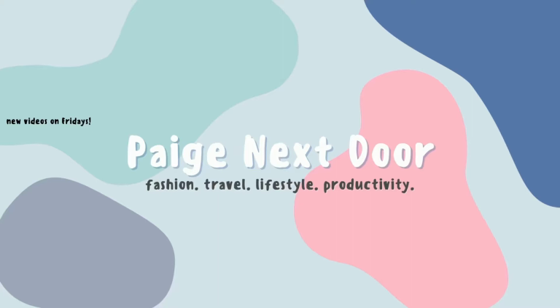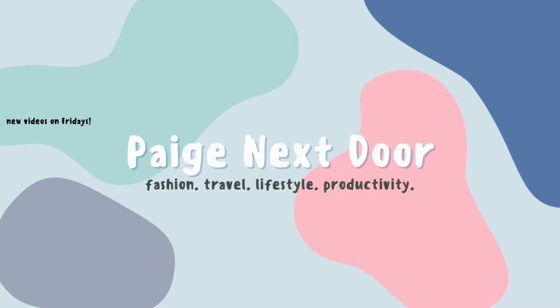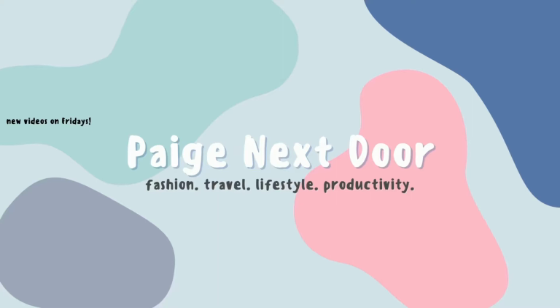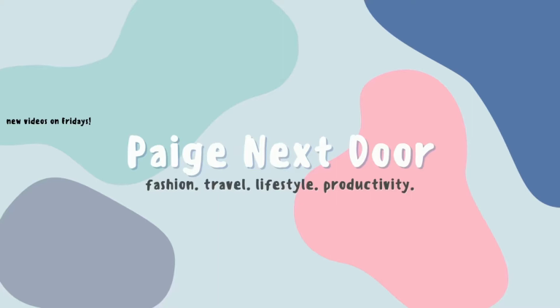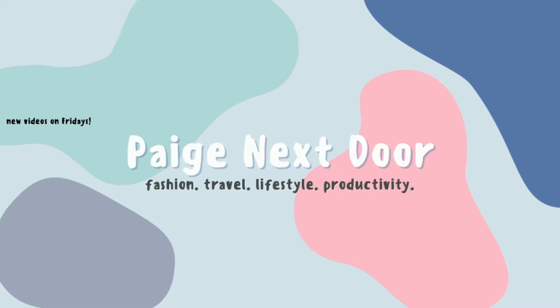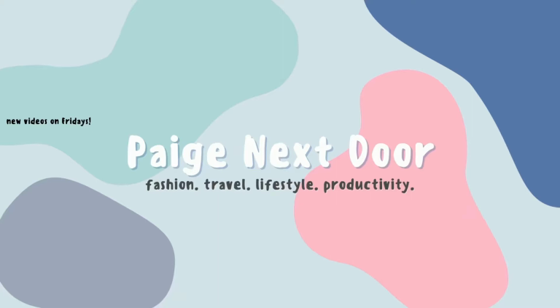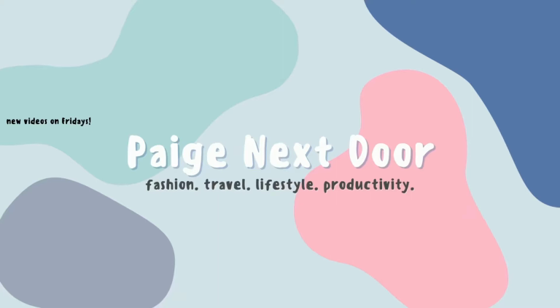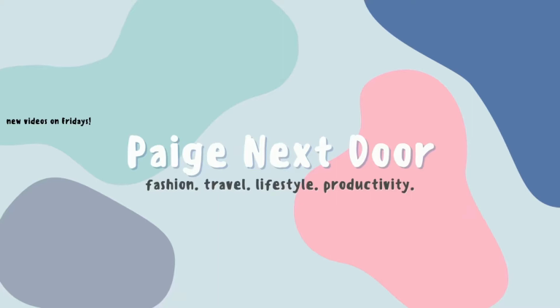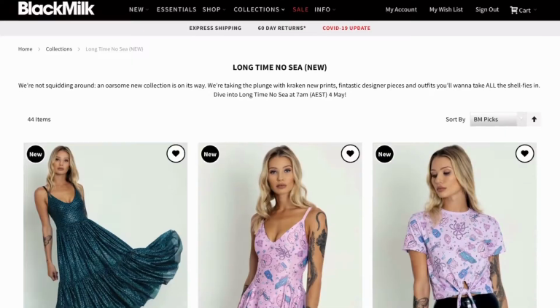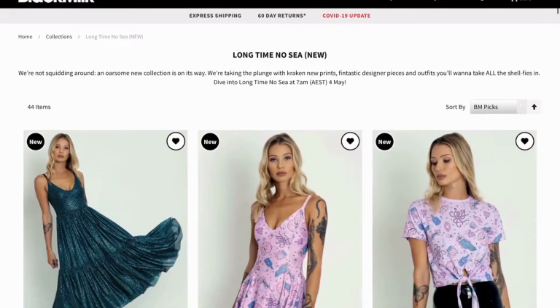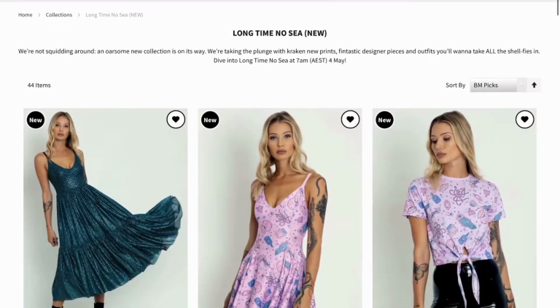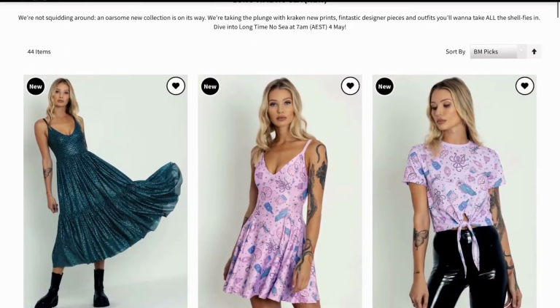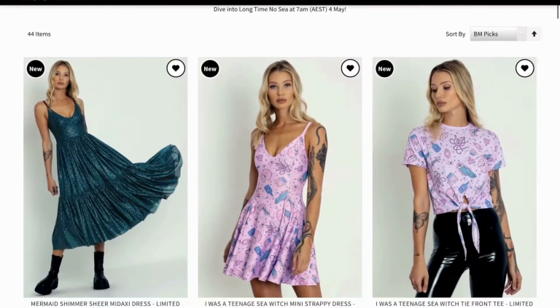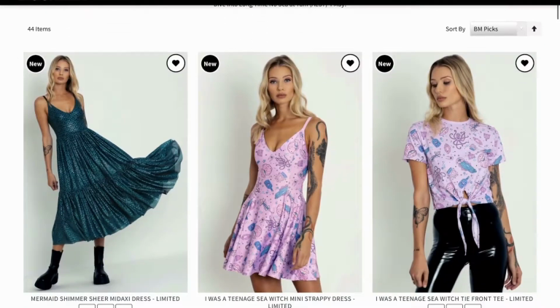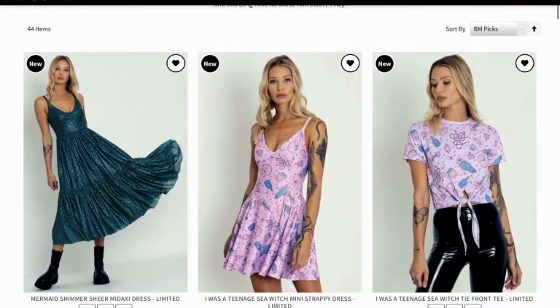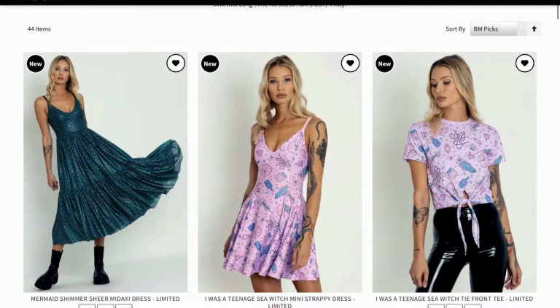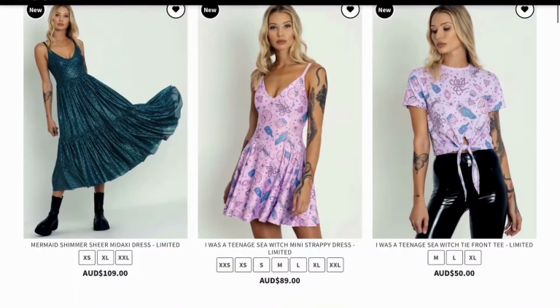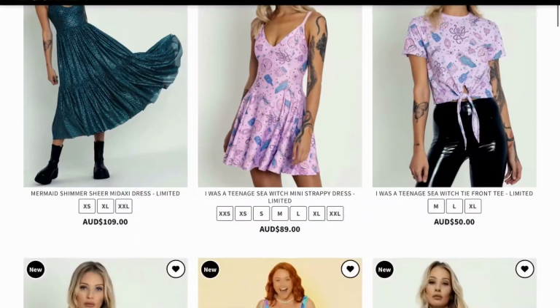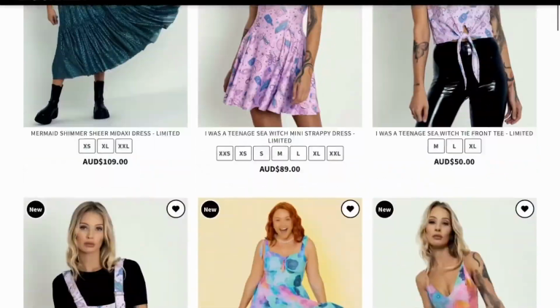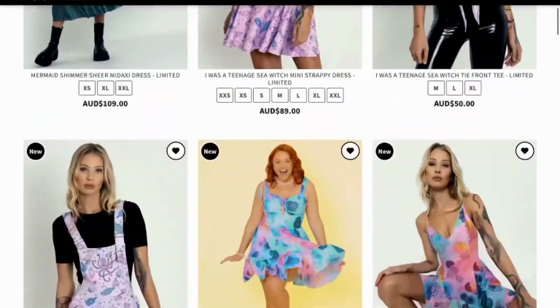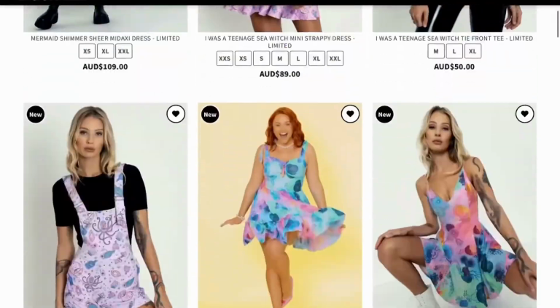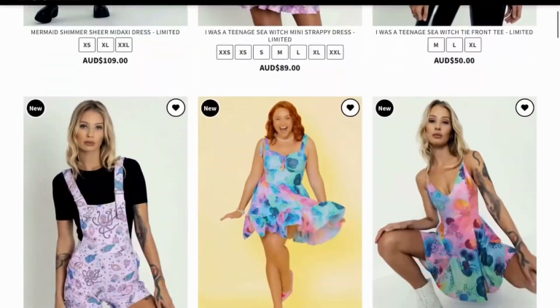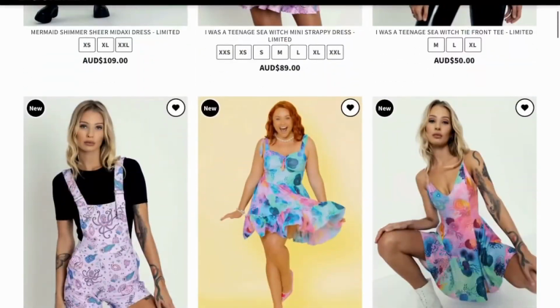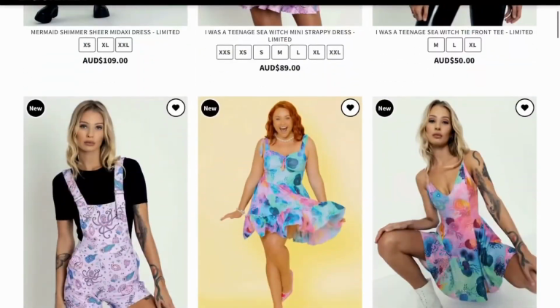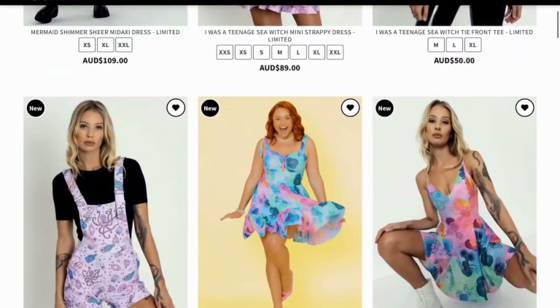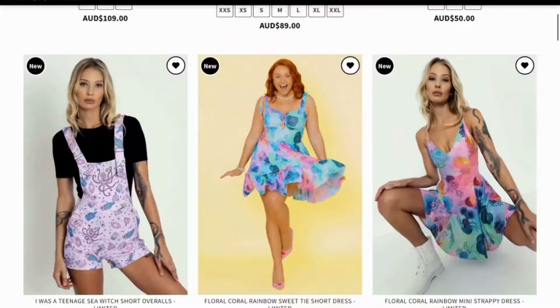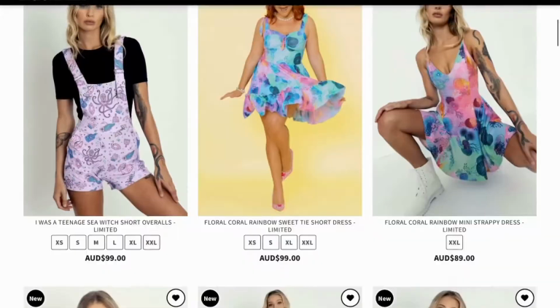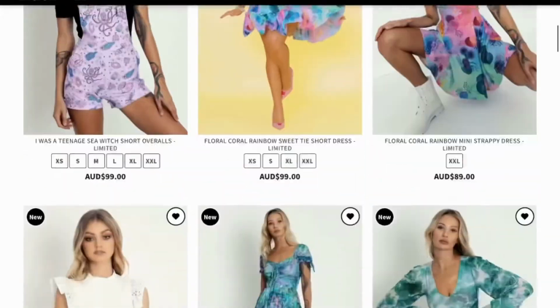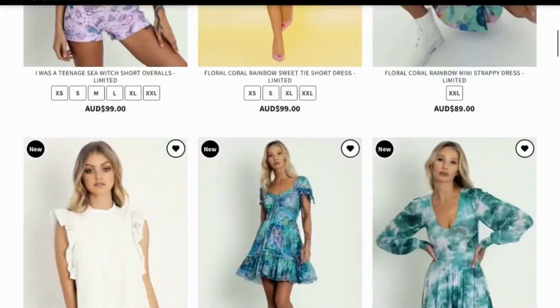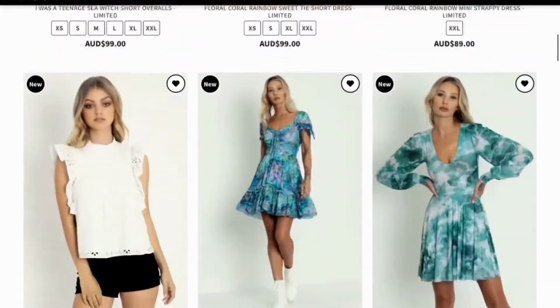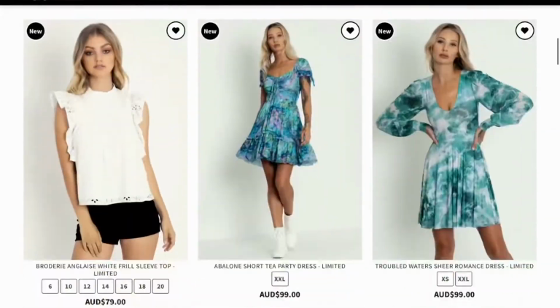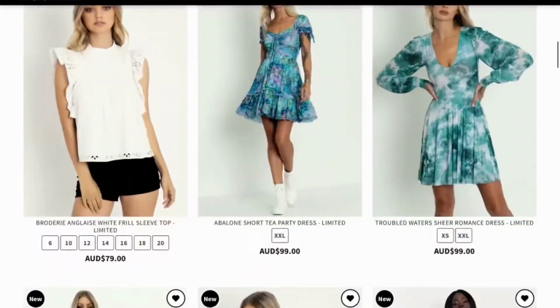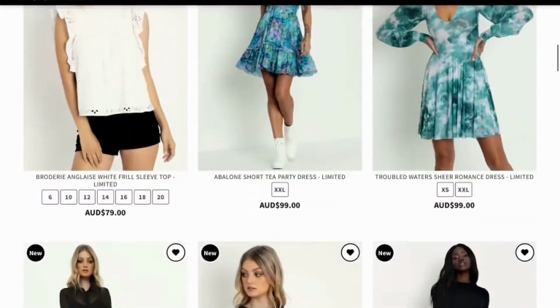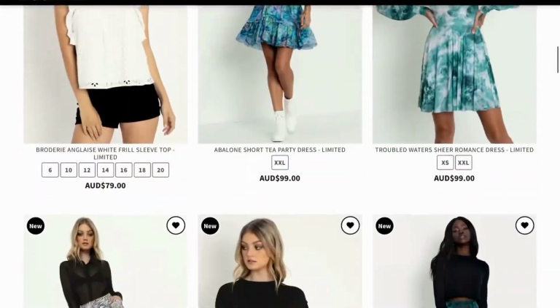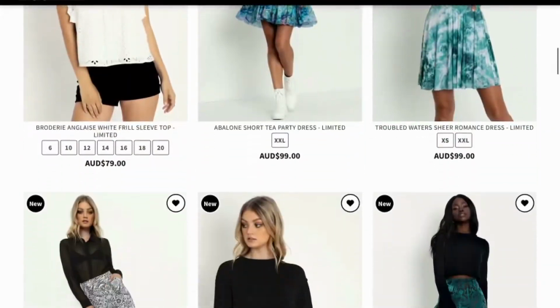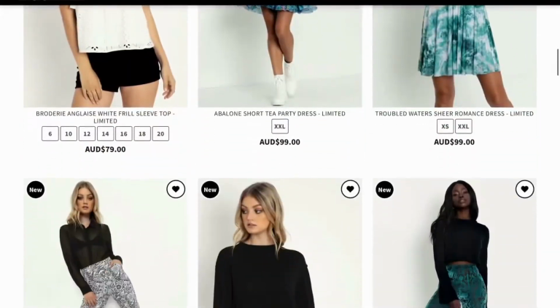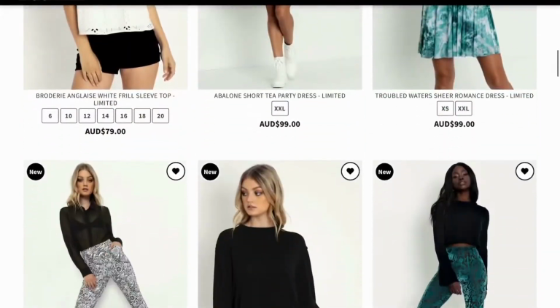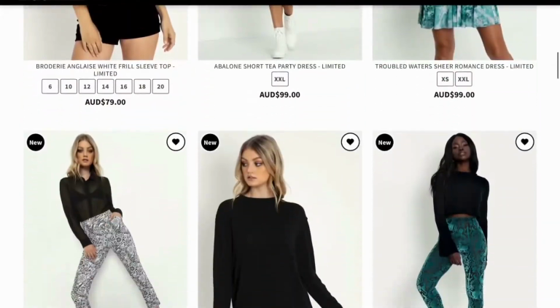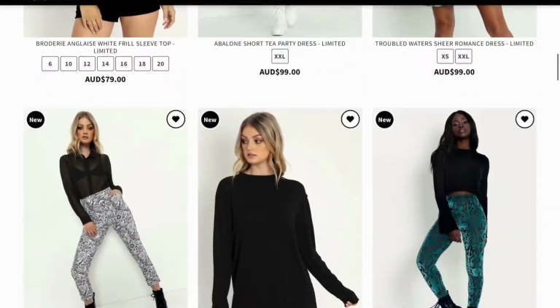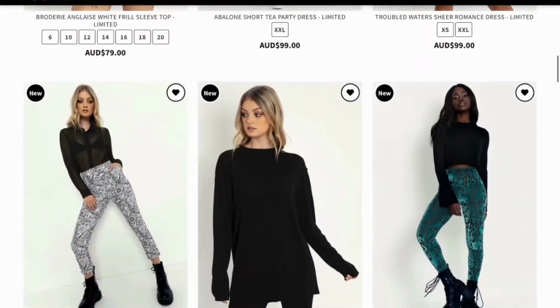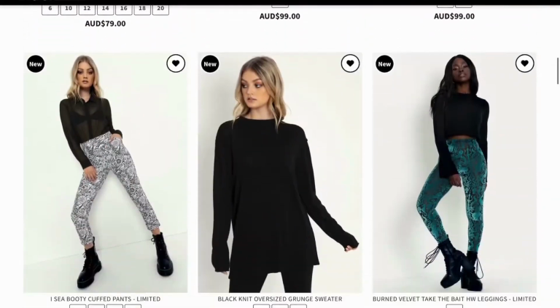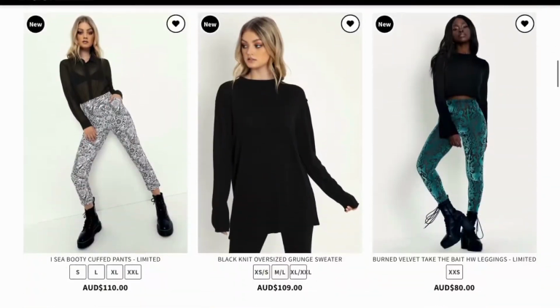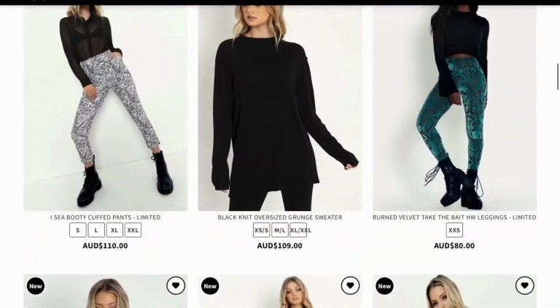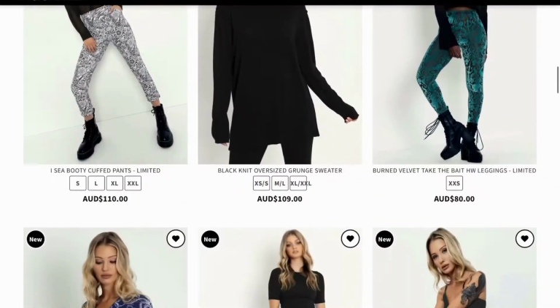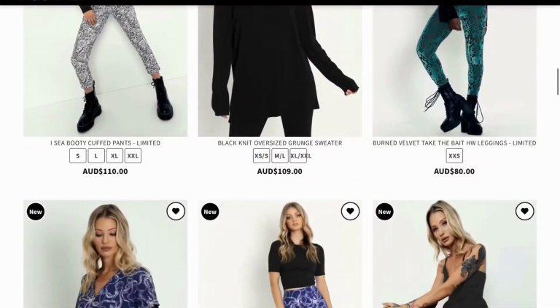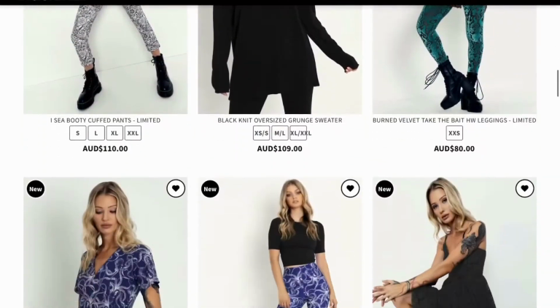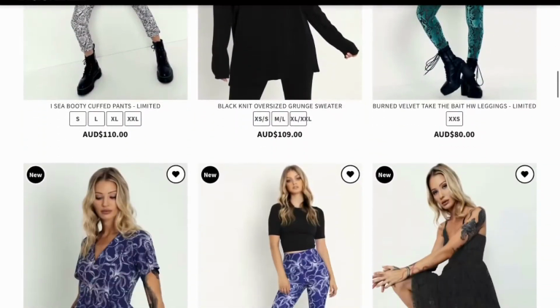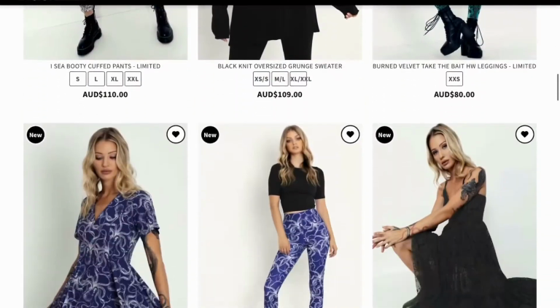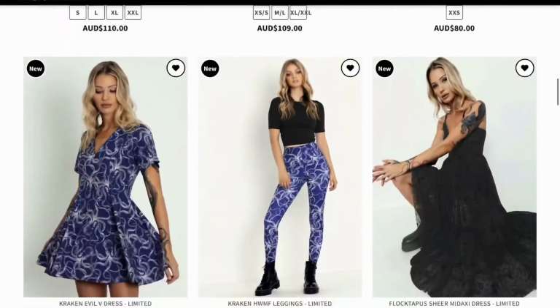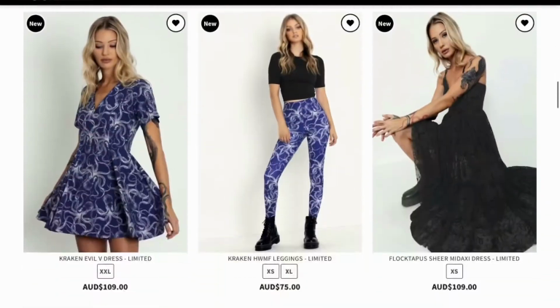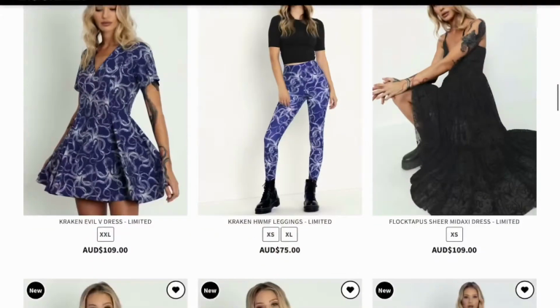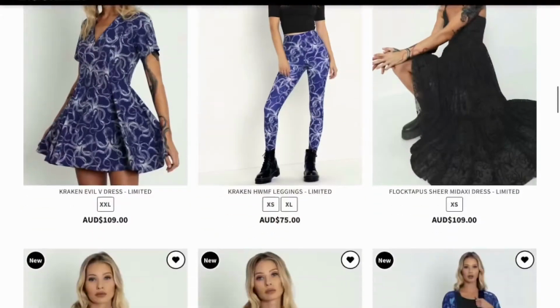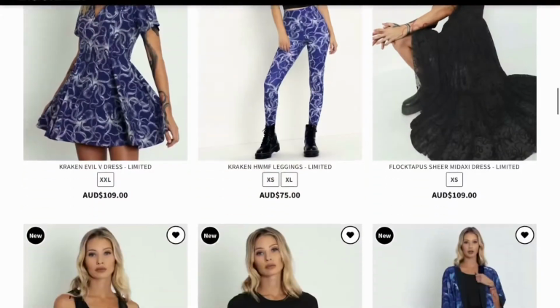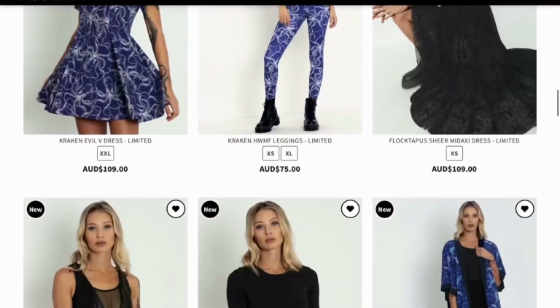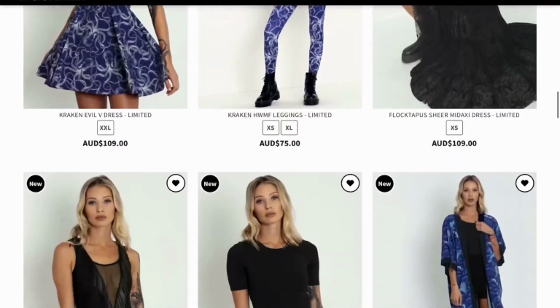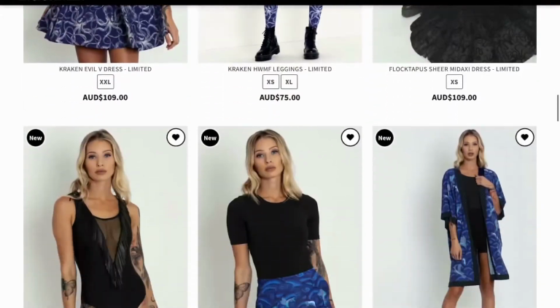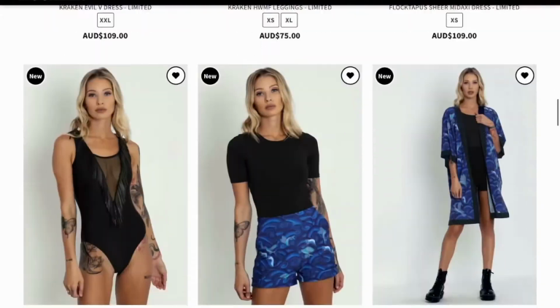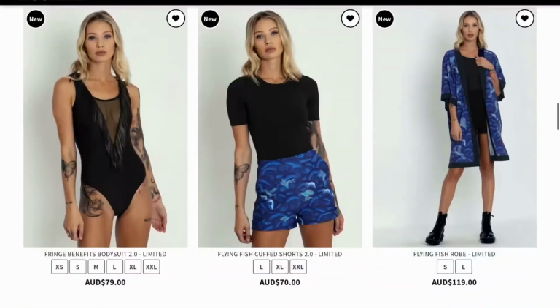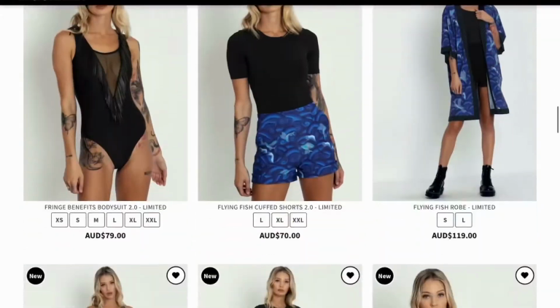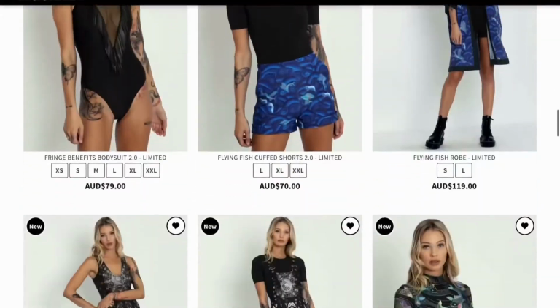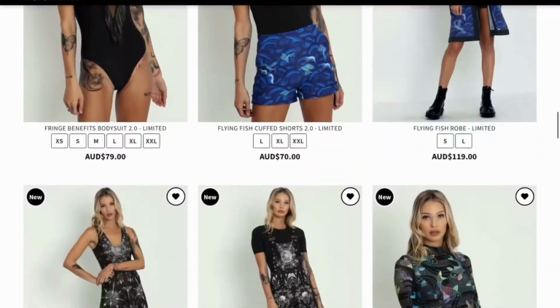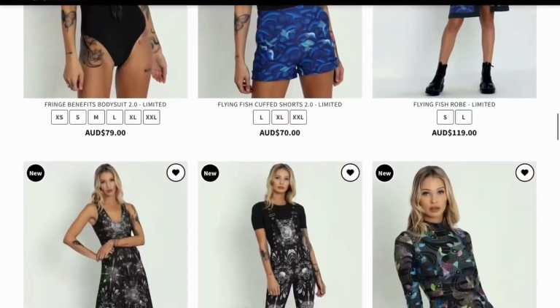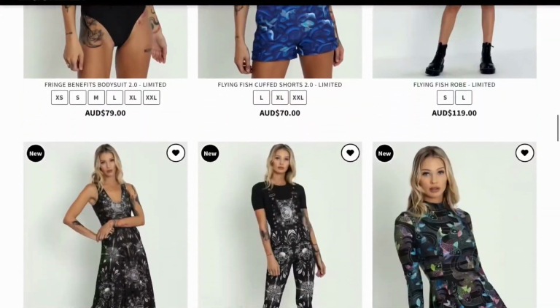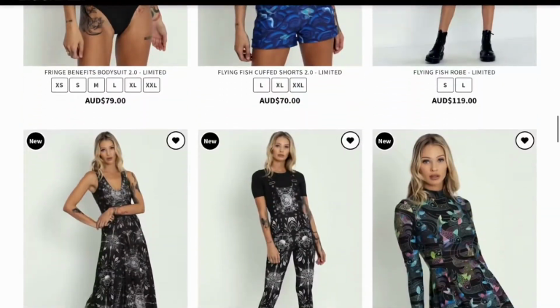Hi friends! Today I'm going to be doing a haul and try-on of the Long Time No See collection from Black Milk.